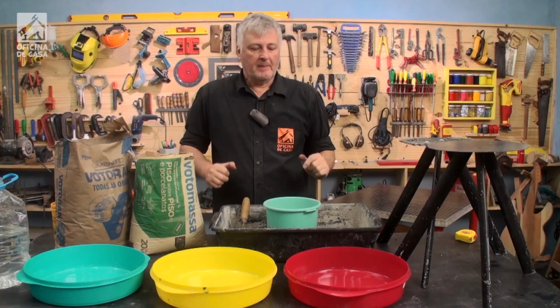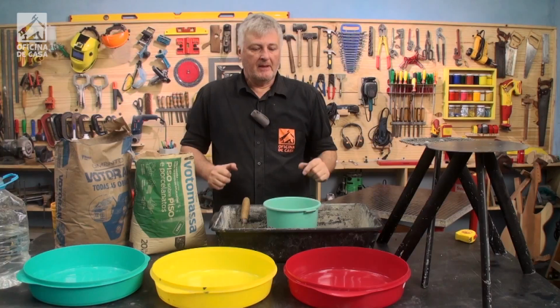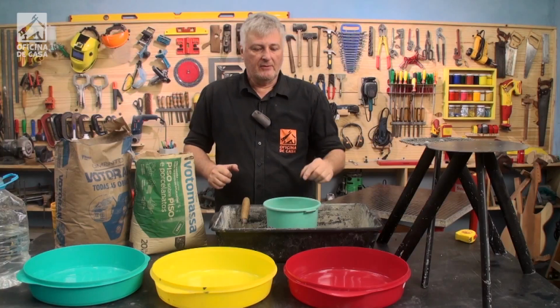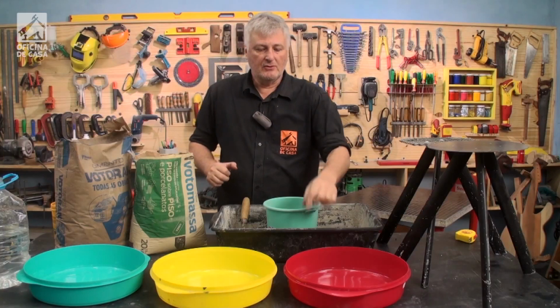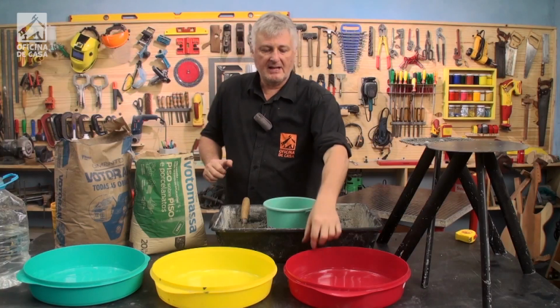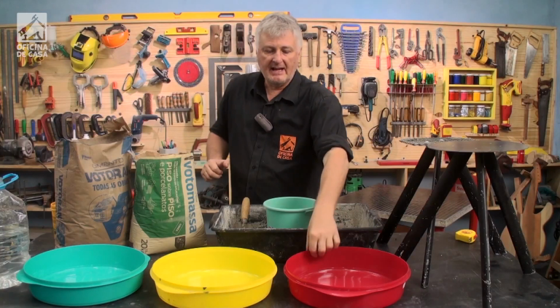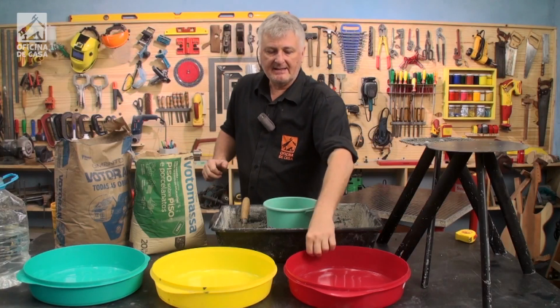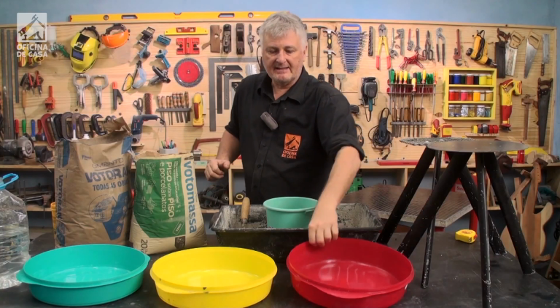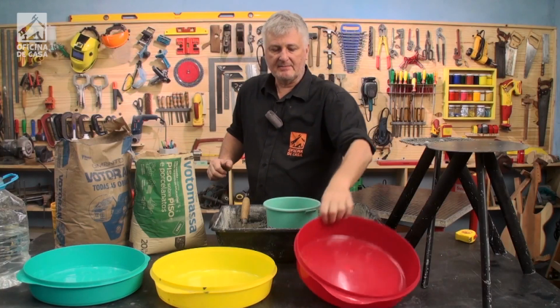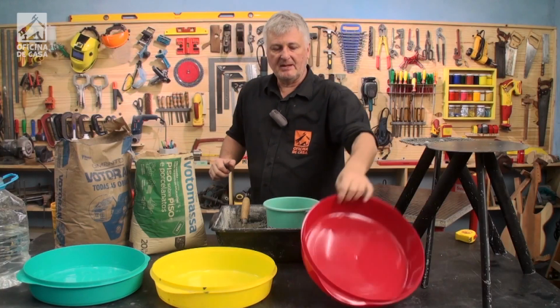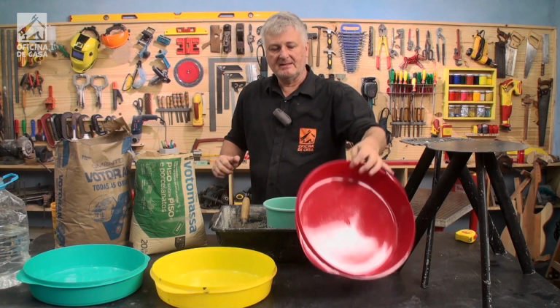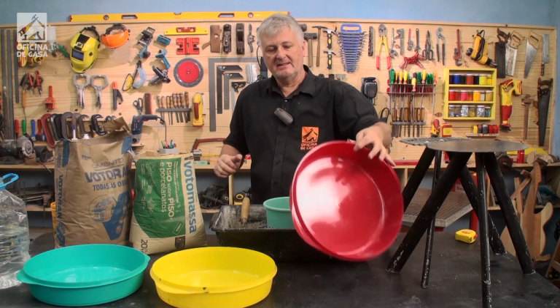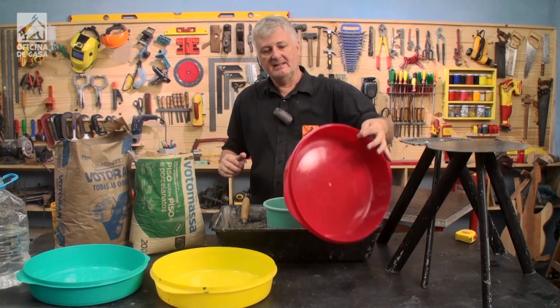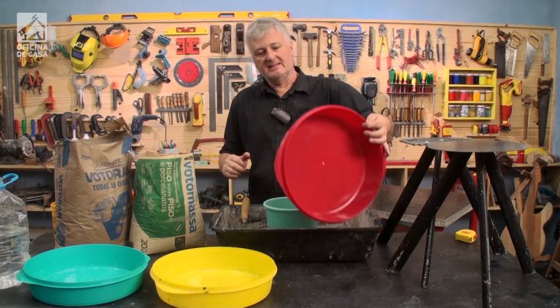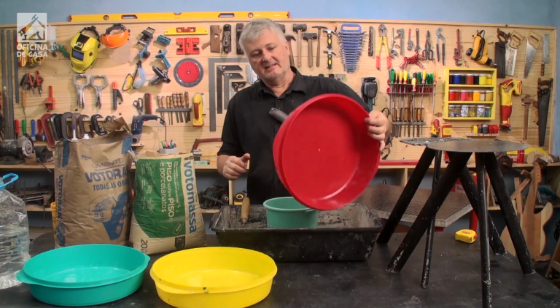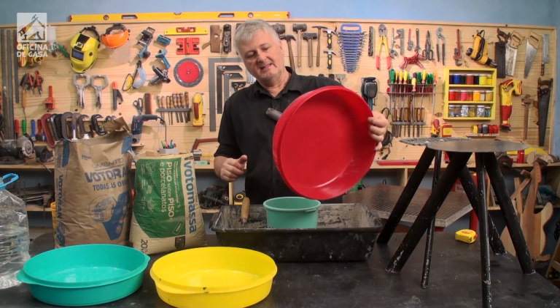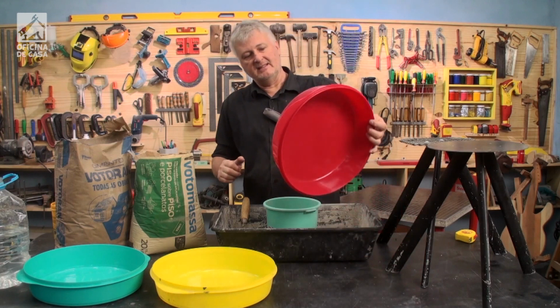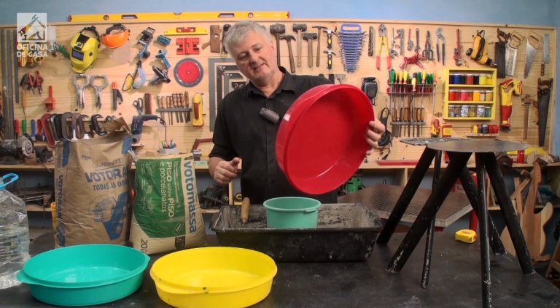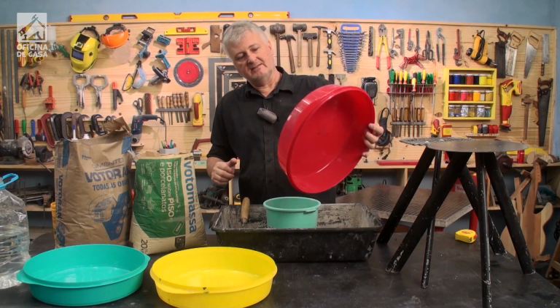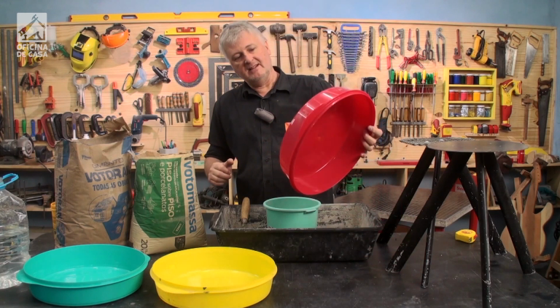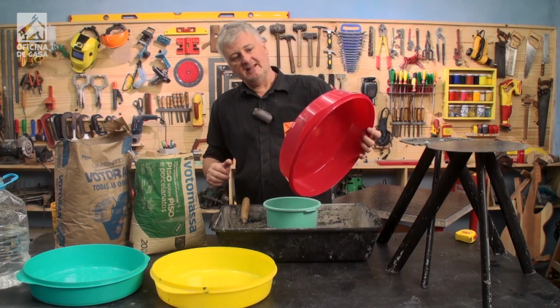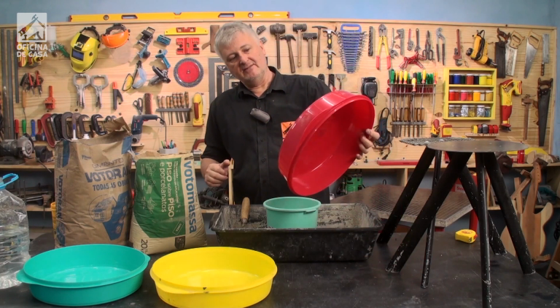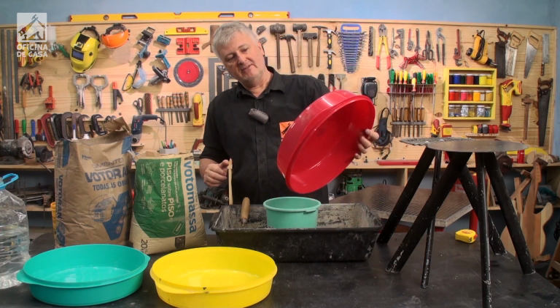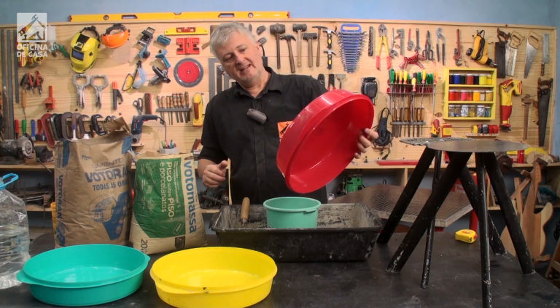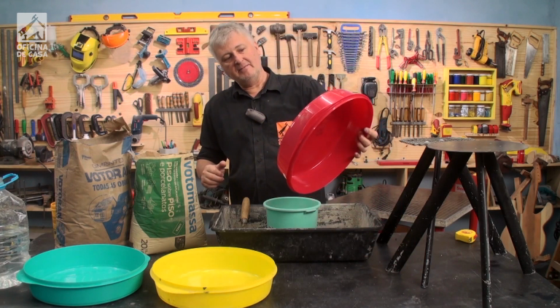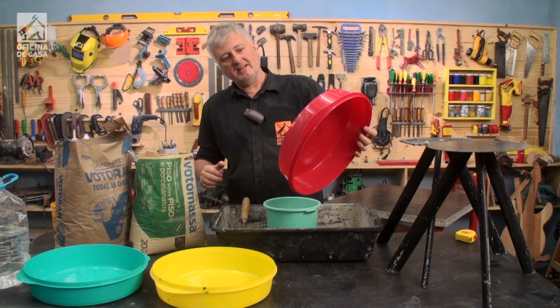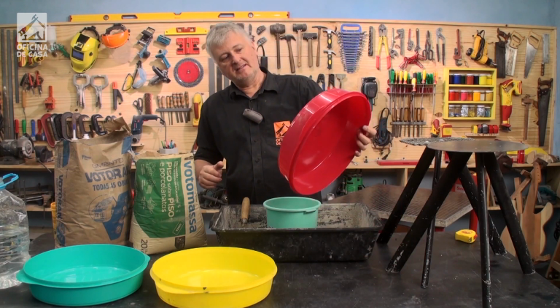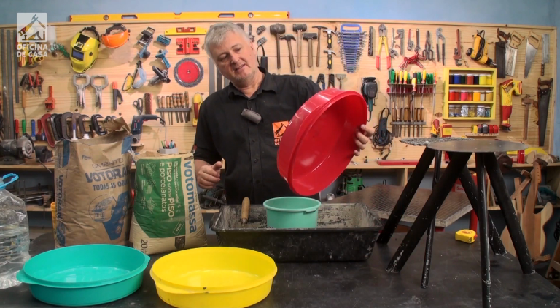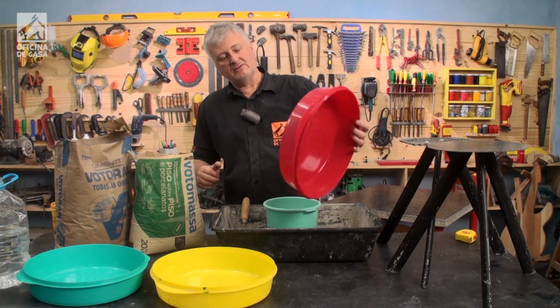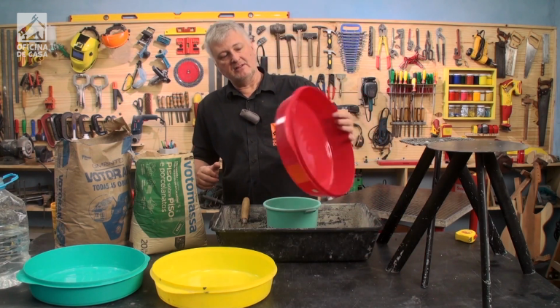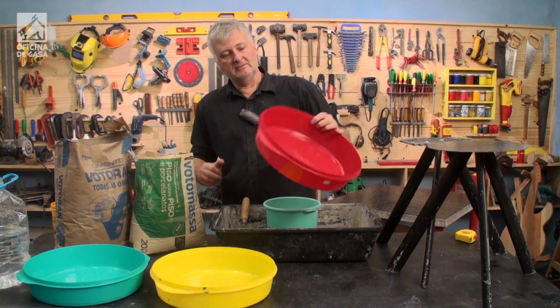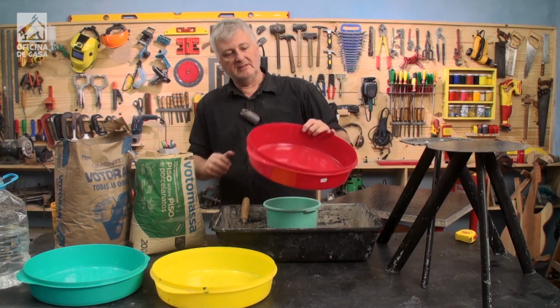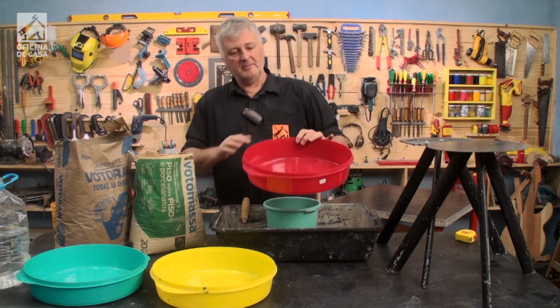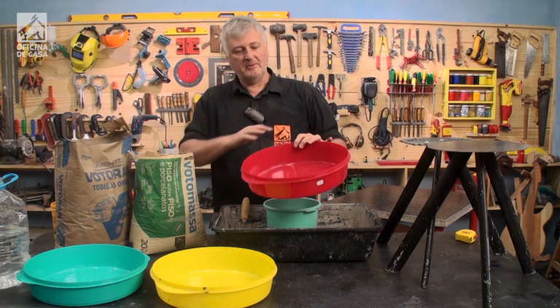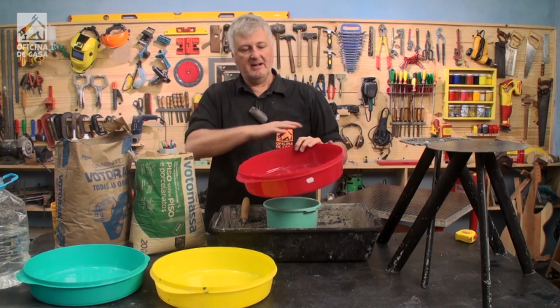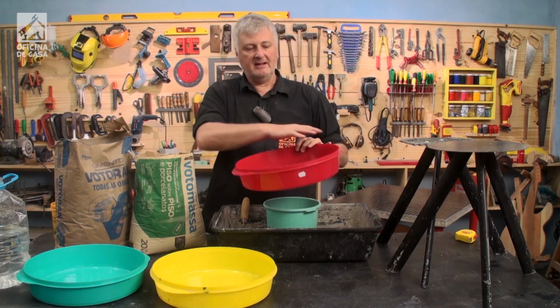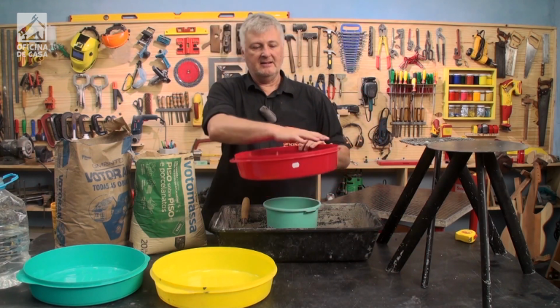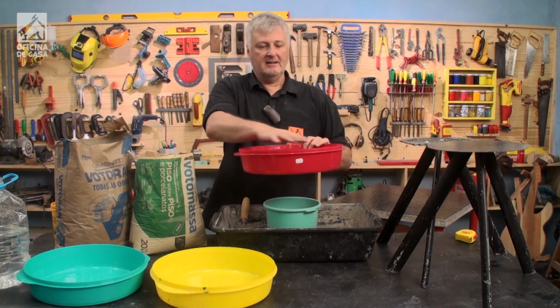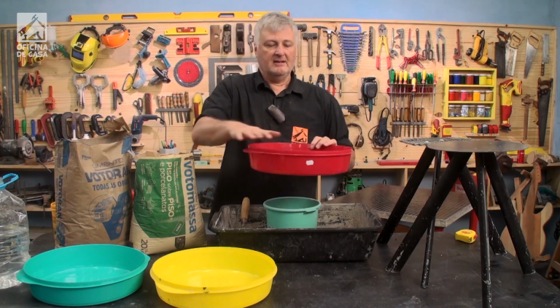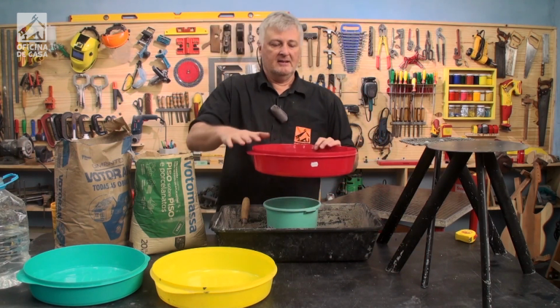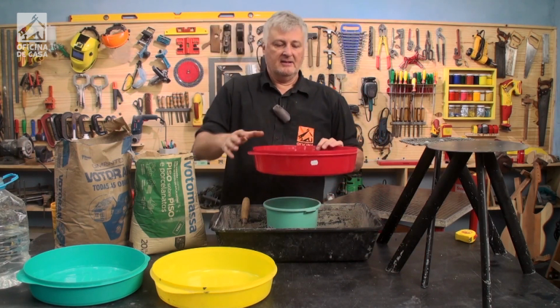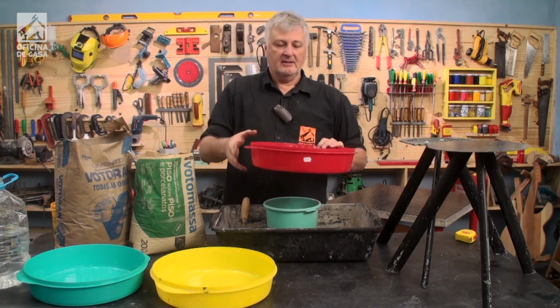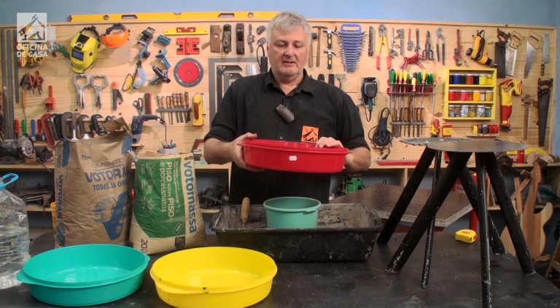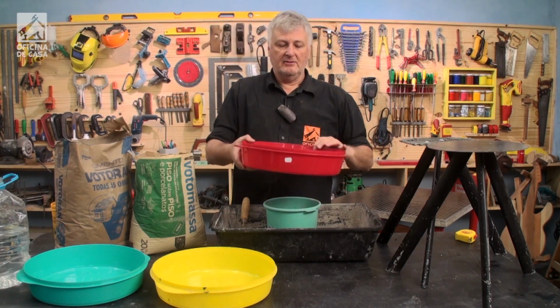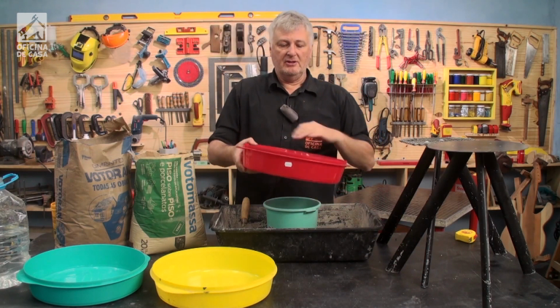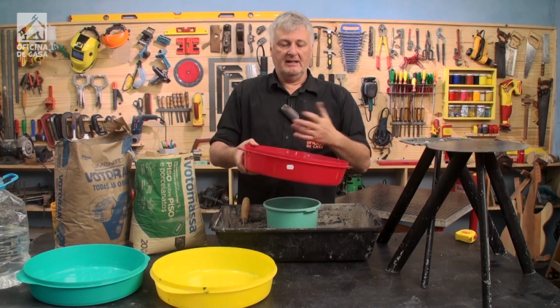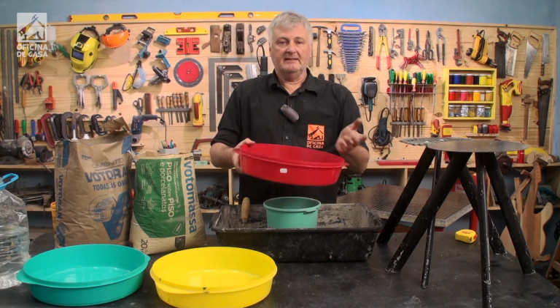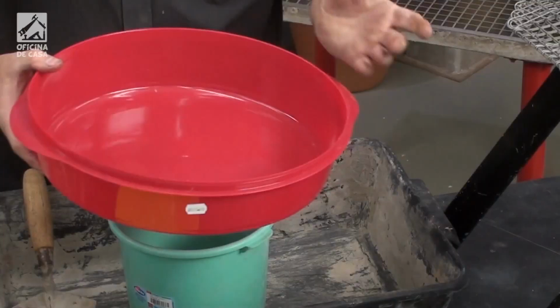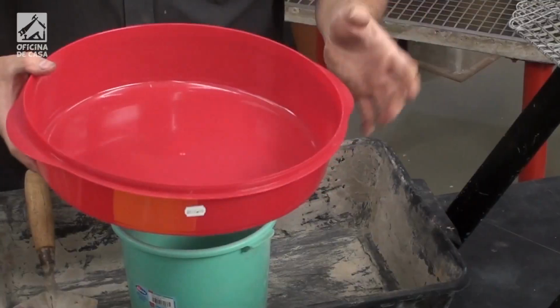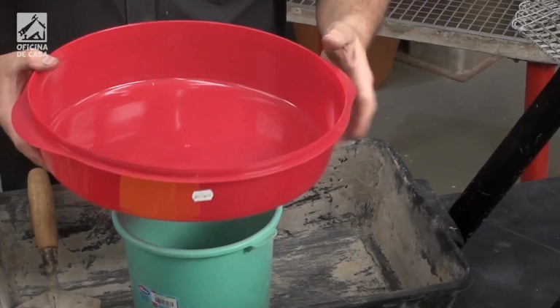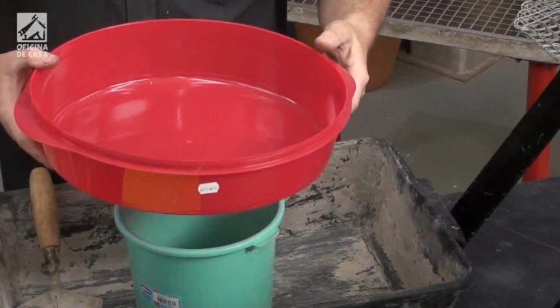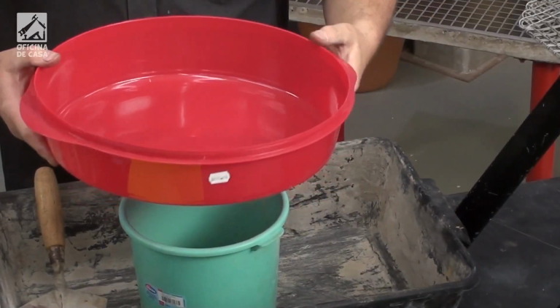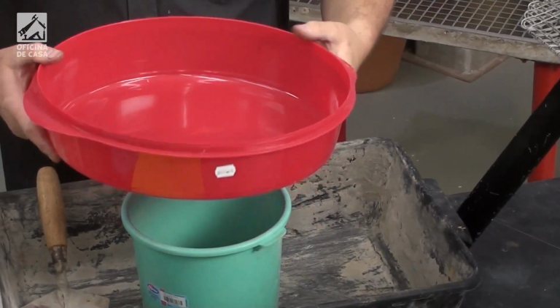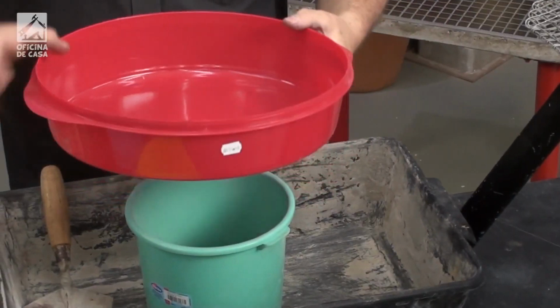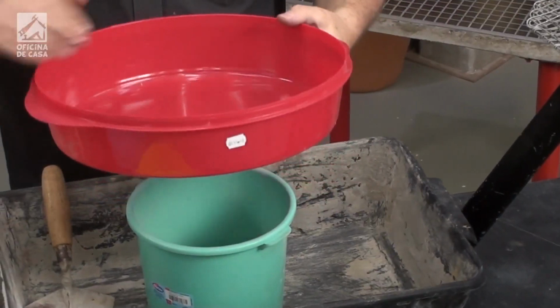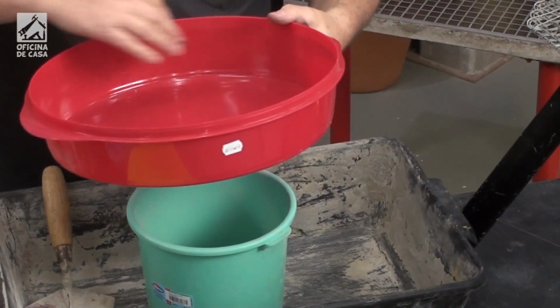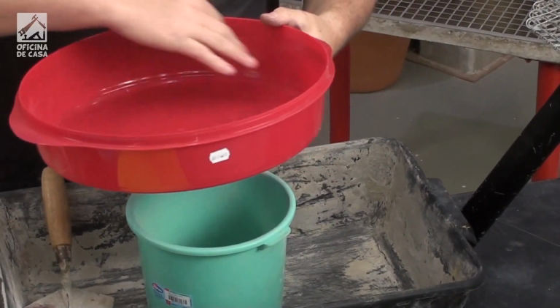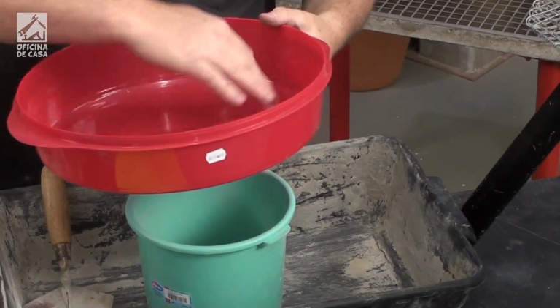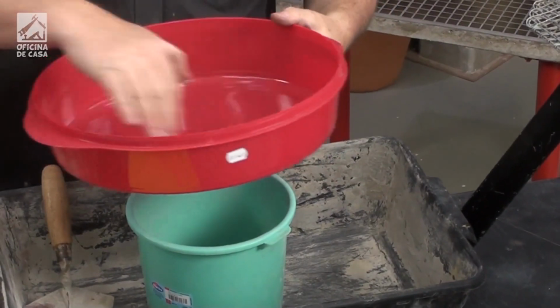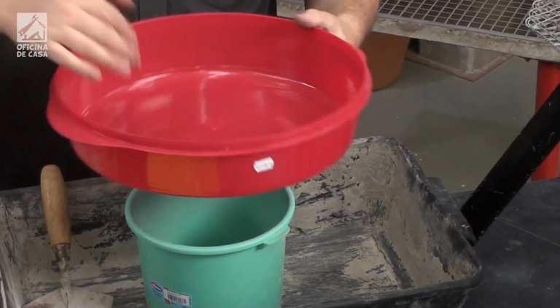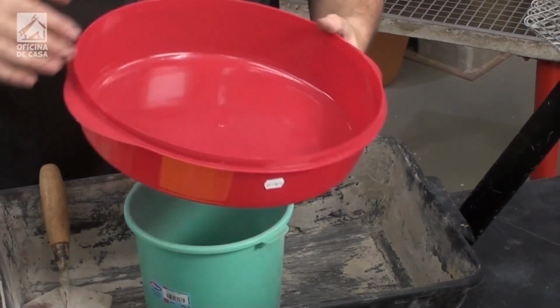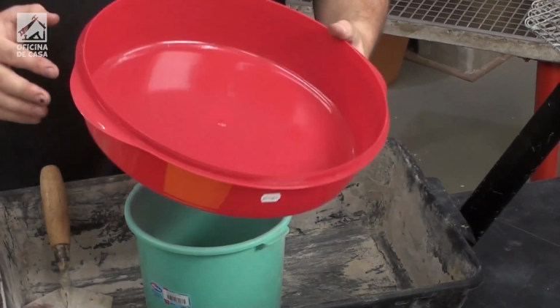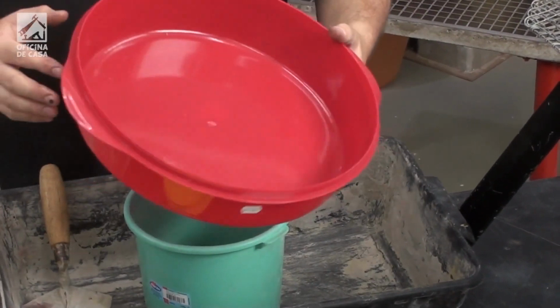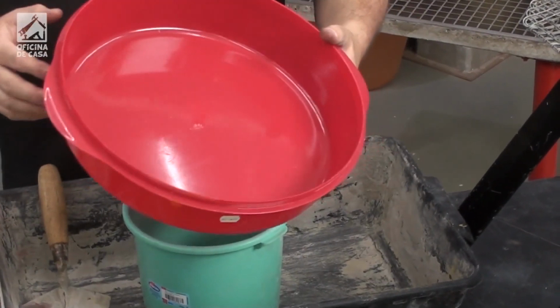I'm going to use these pieces here. In reality, it's not even a conventional mold — it's a Tupperware container. I found one that has a very nice shape for this project.